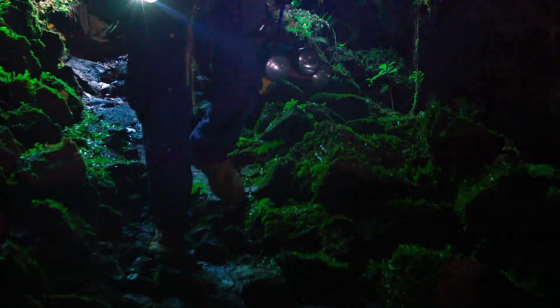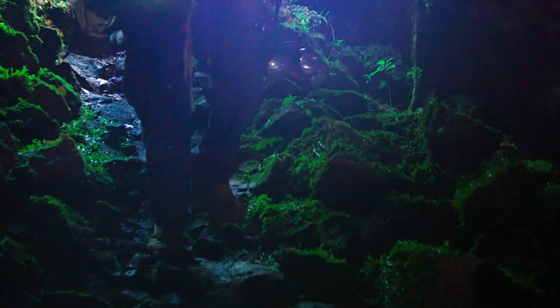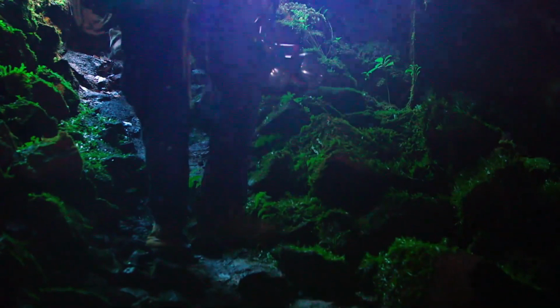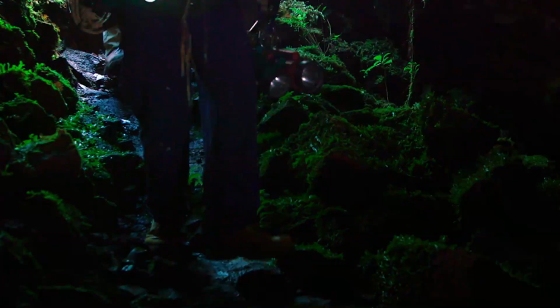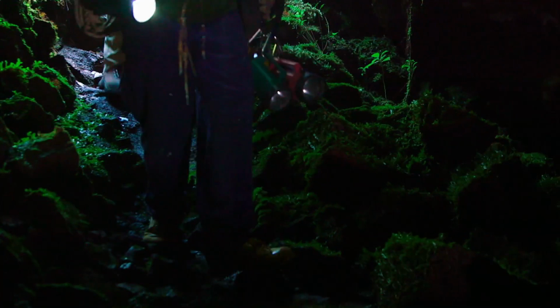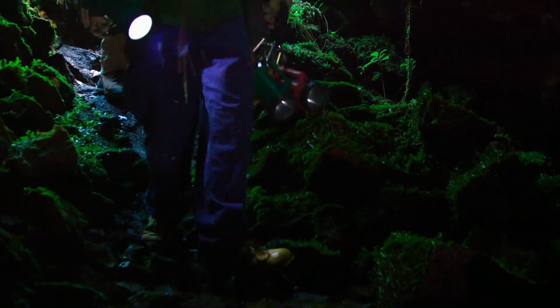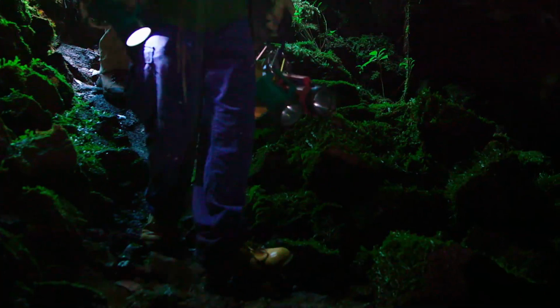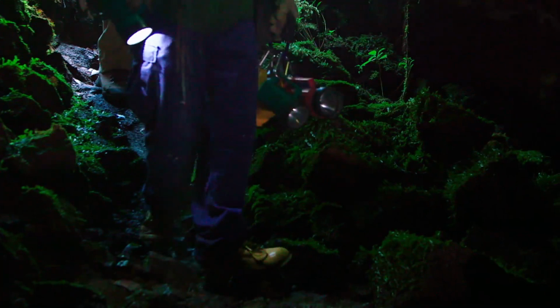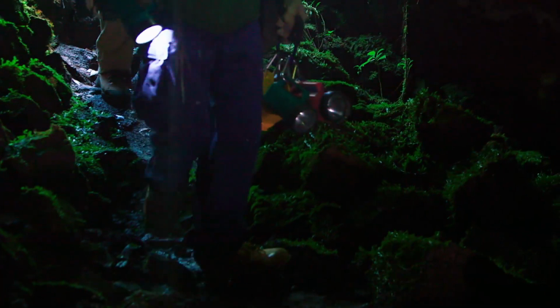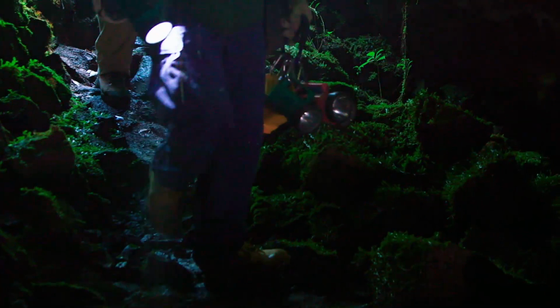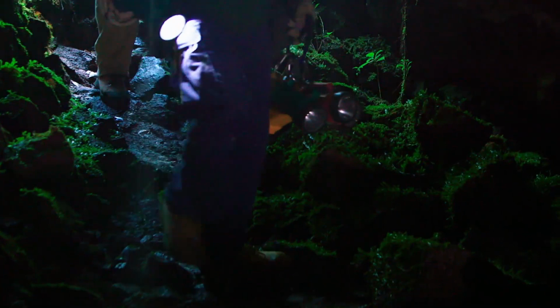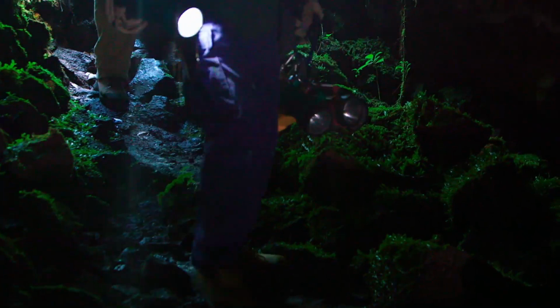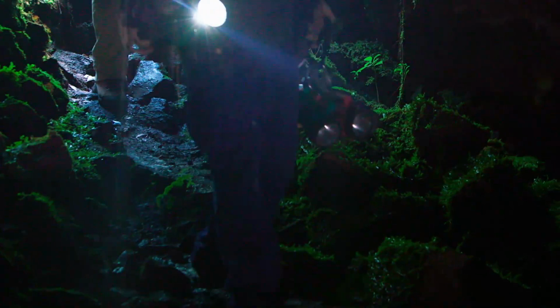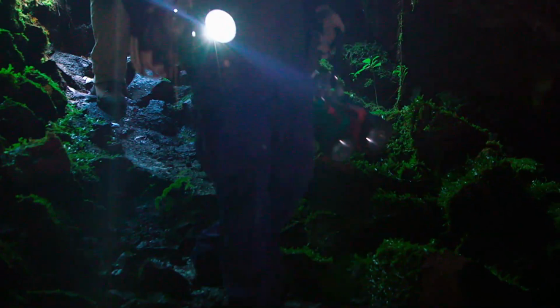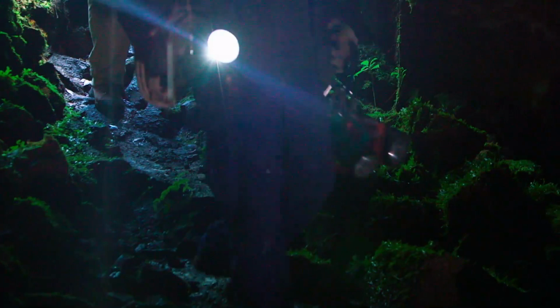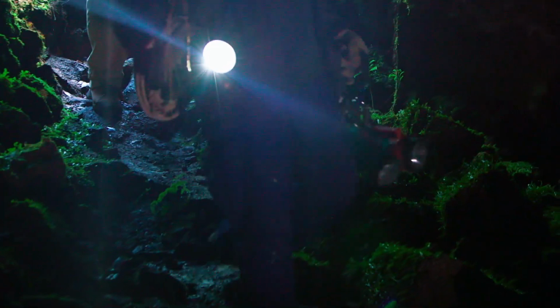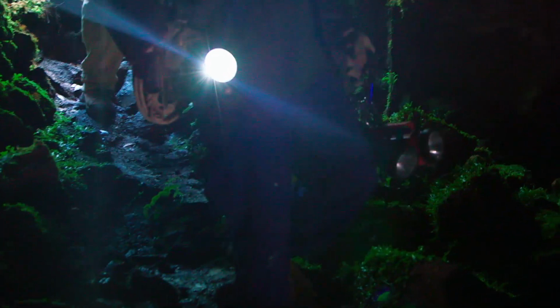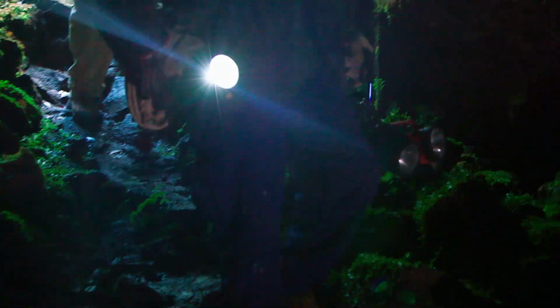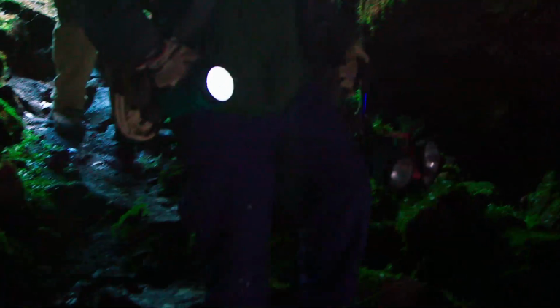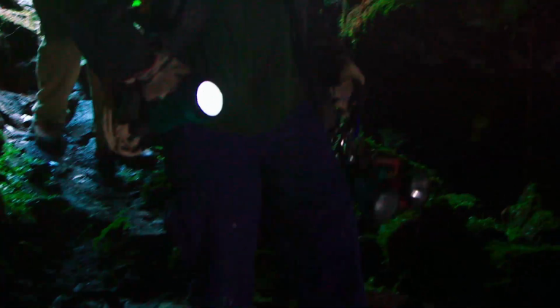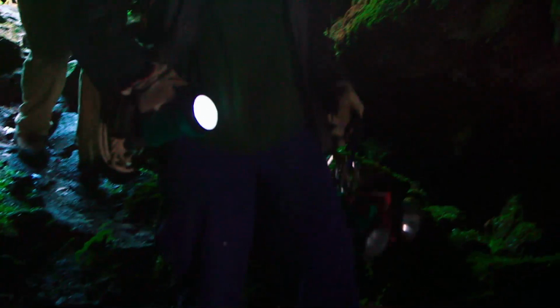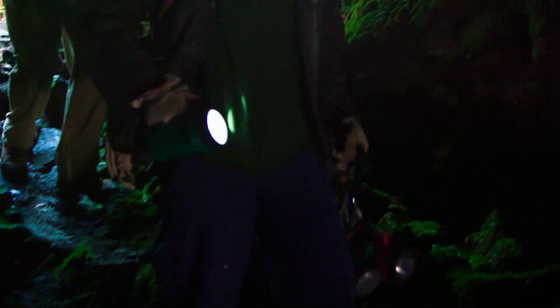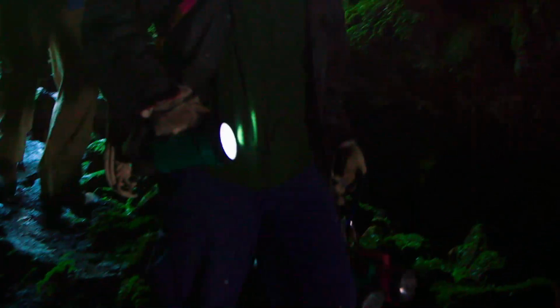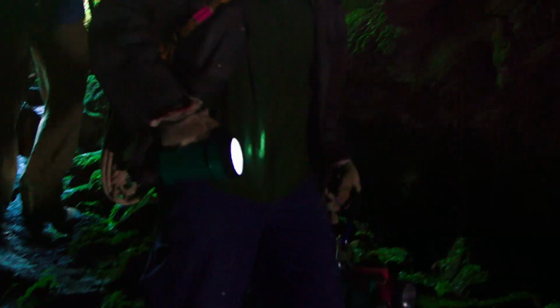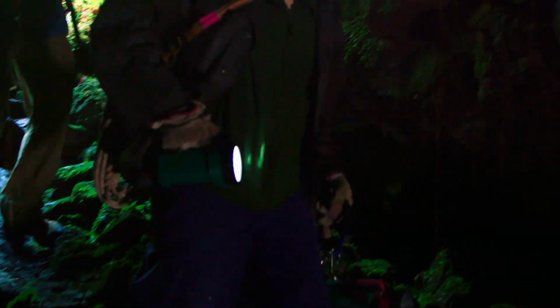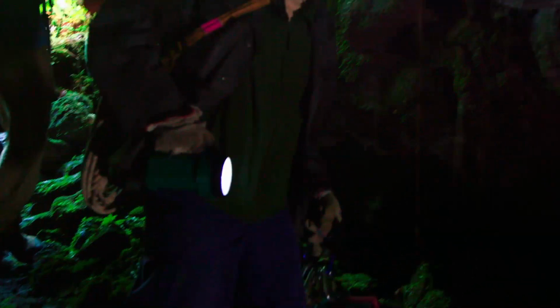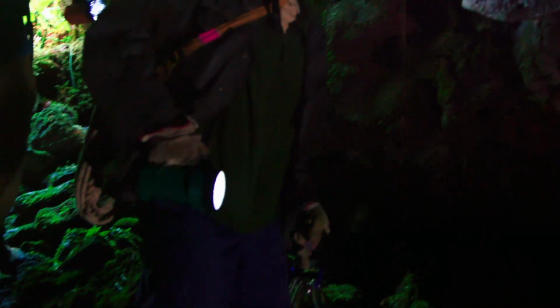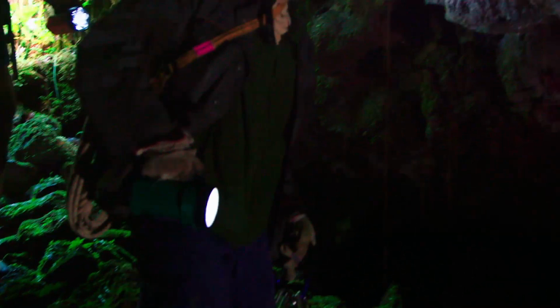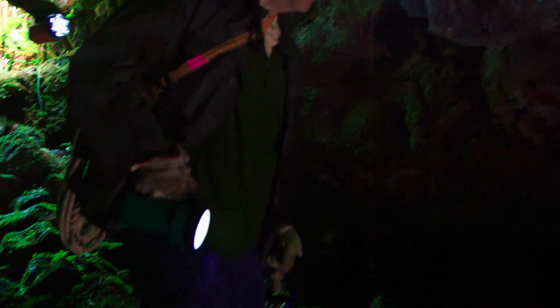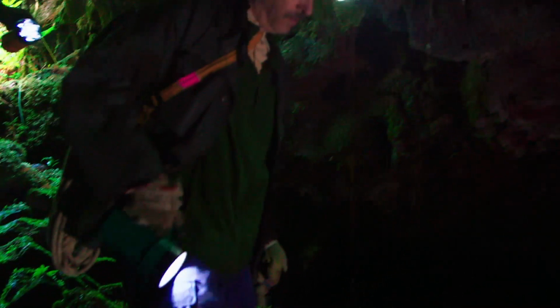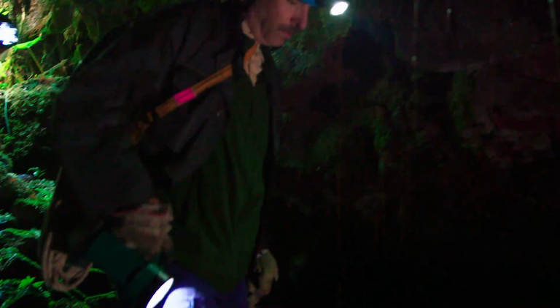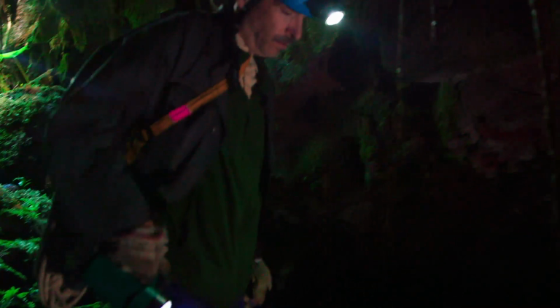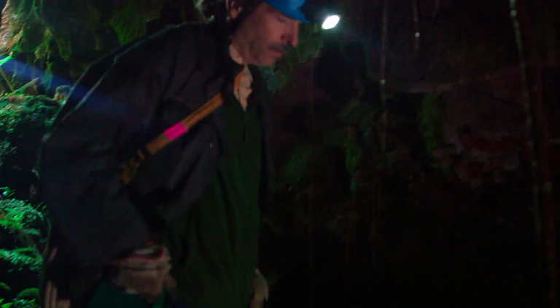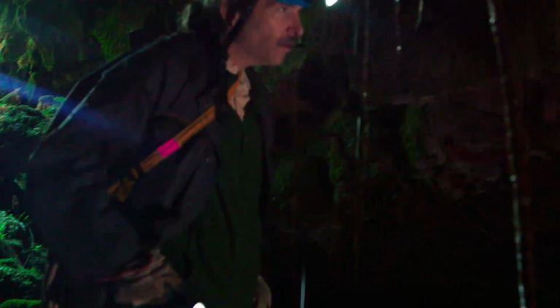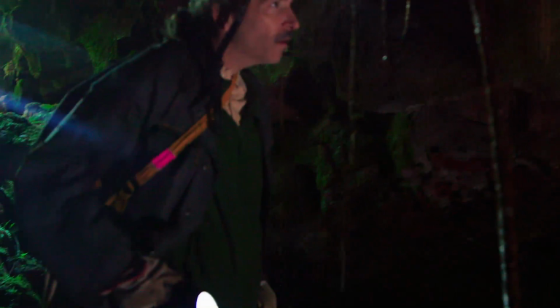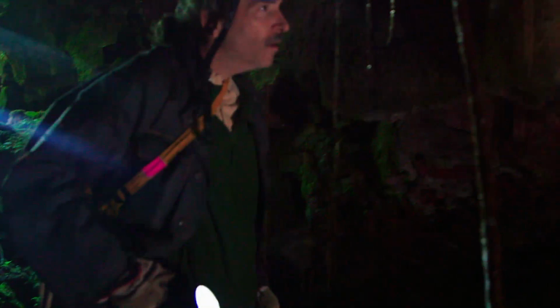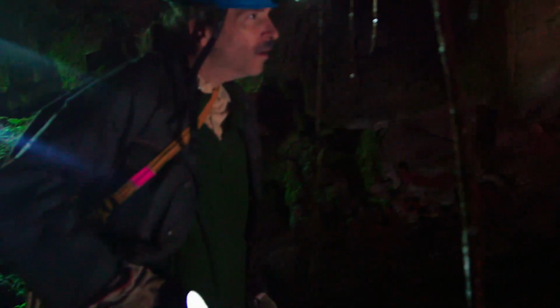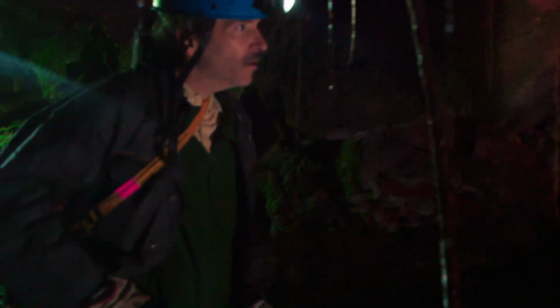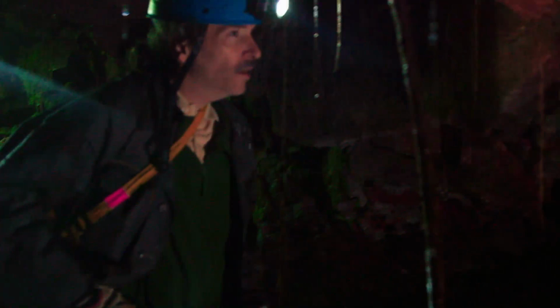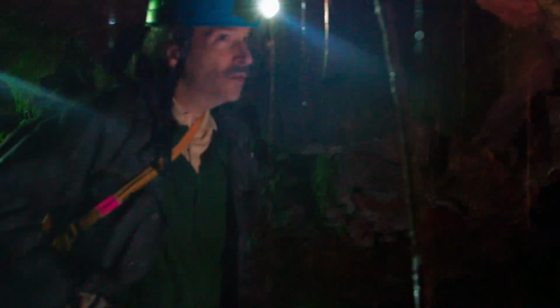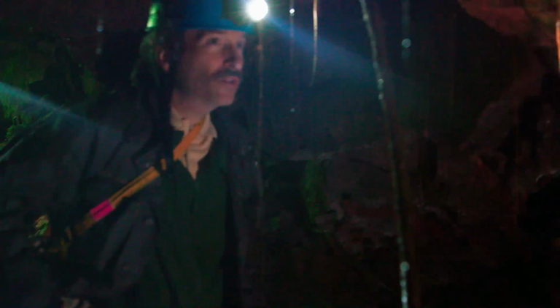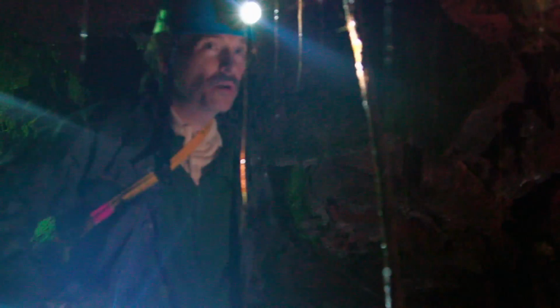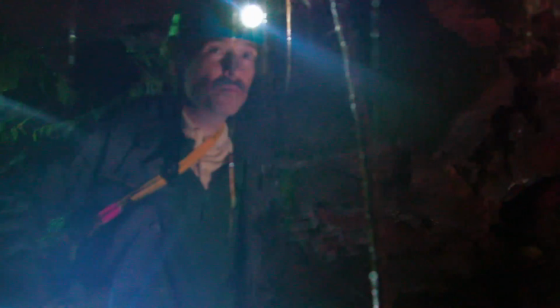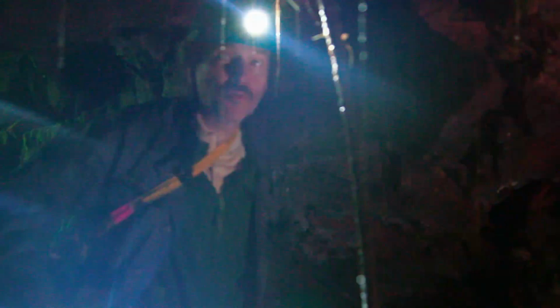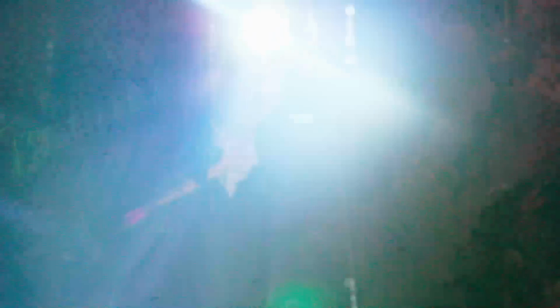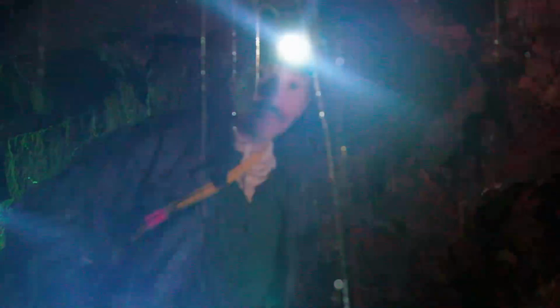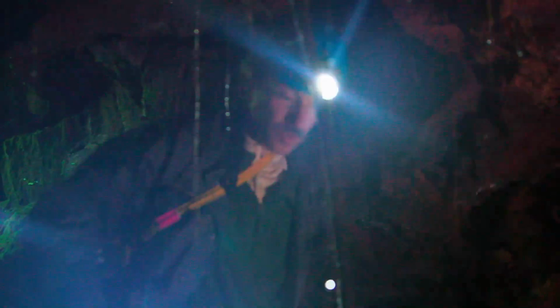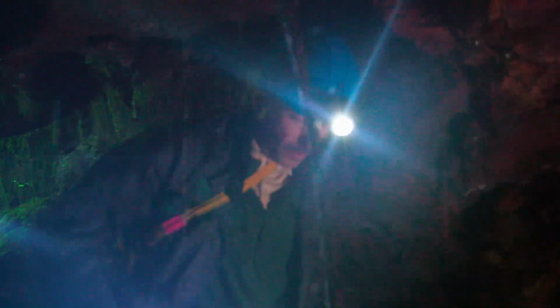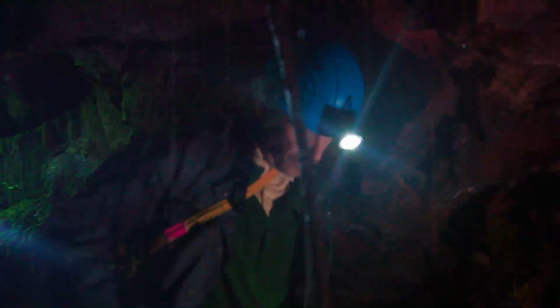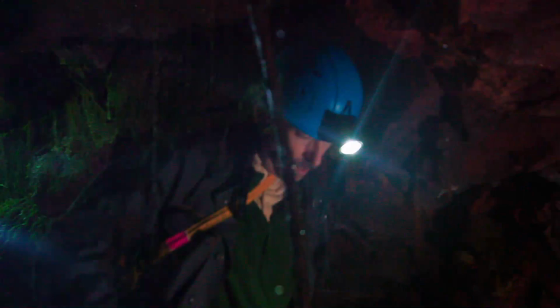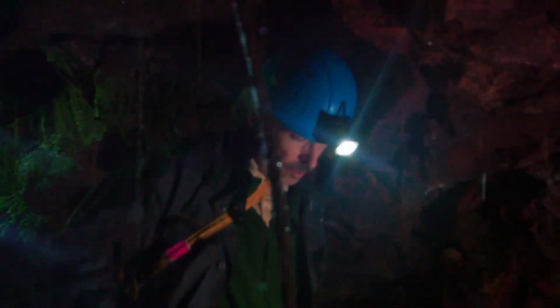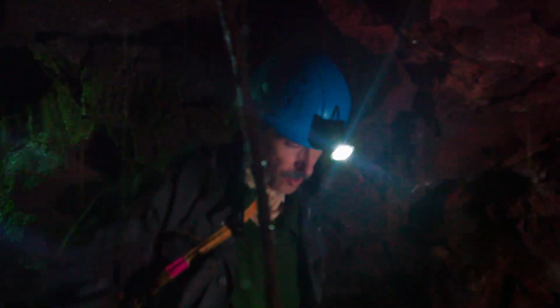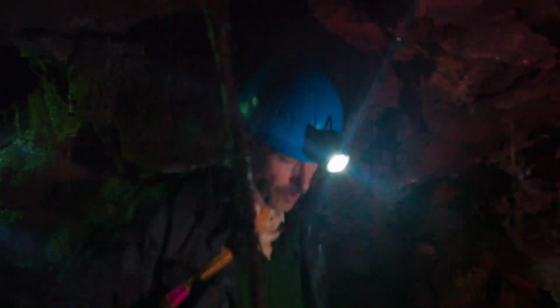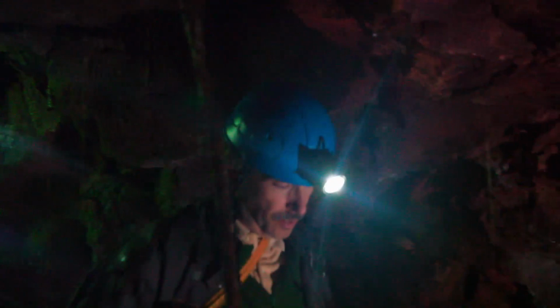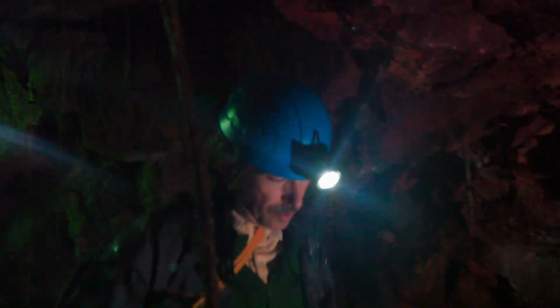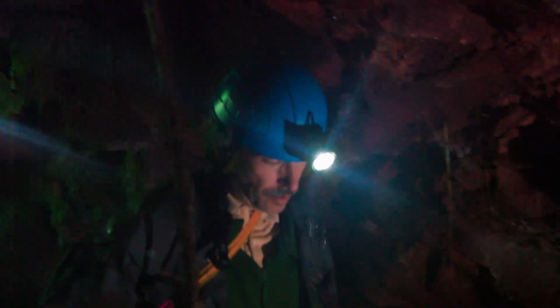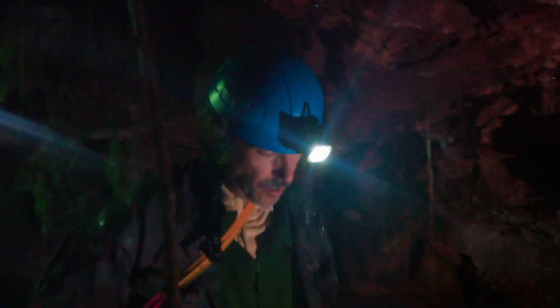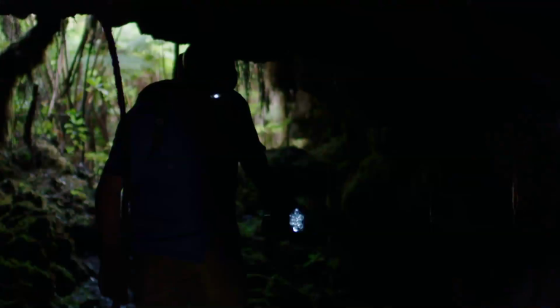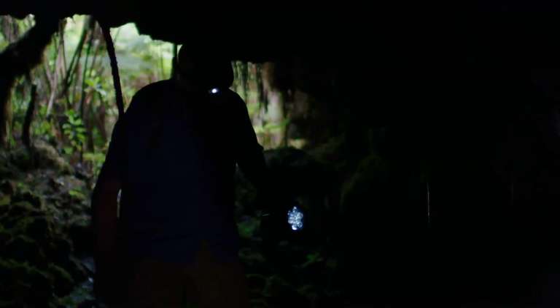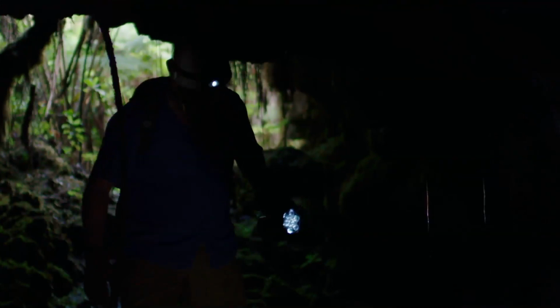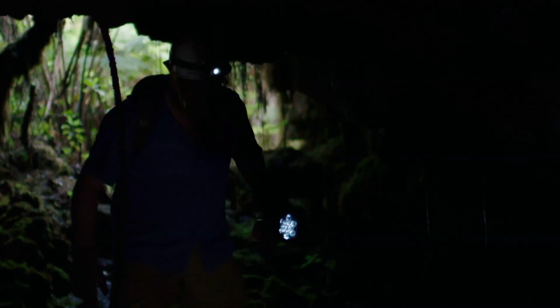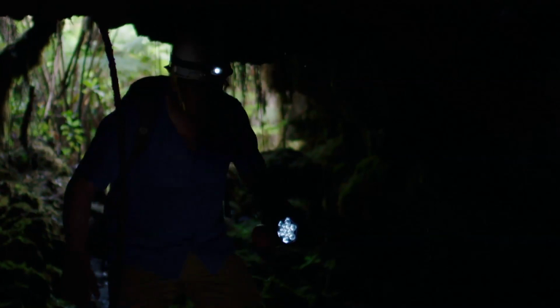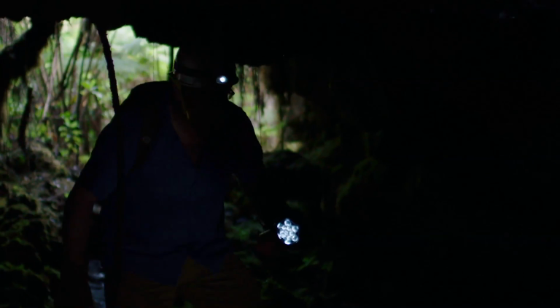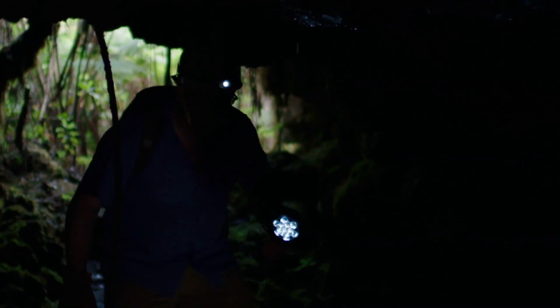There's lots of roots hanging down, so they're coming through from the trees above. These are coming through from the Ohia trees. That's amazing.